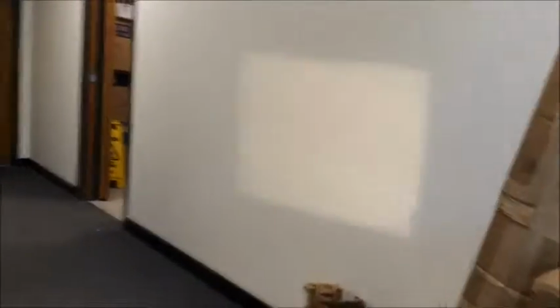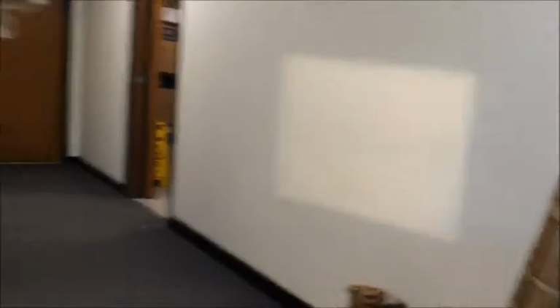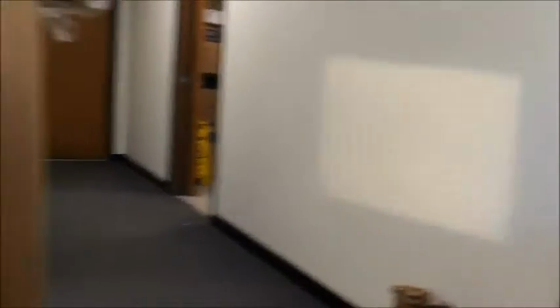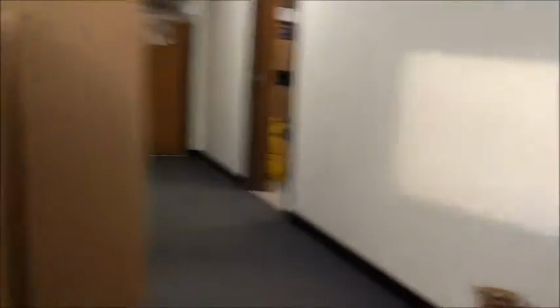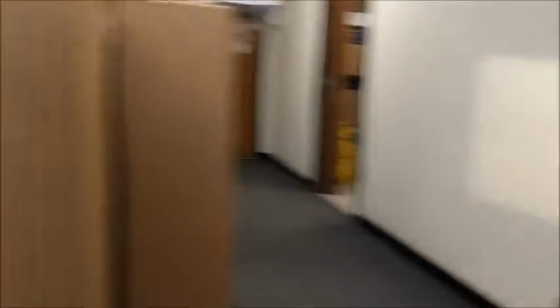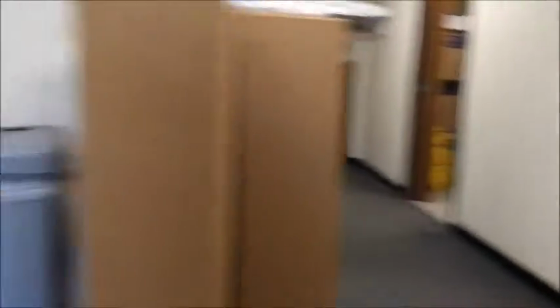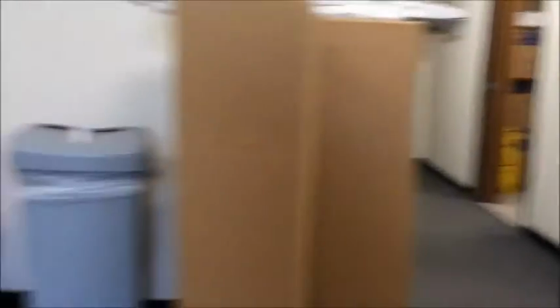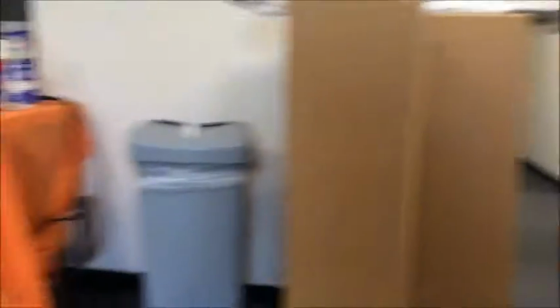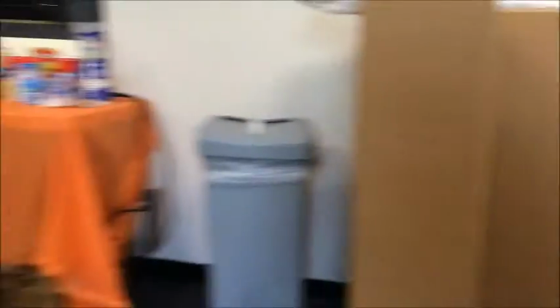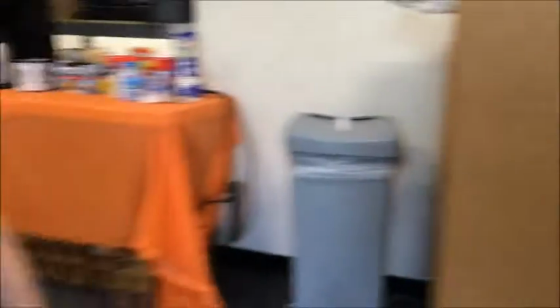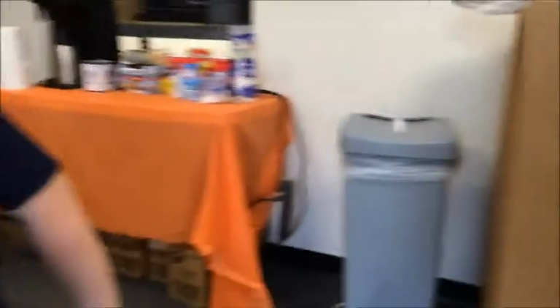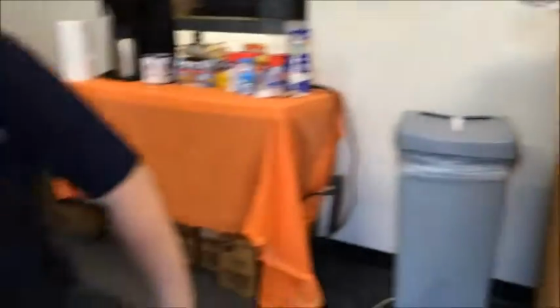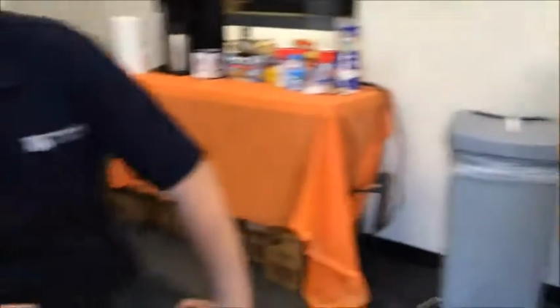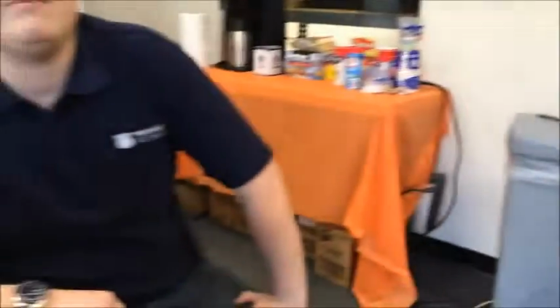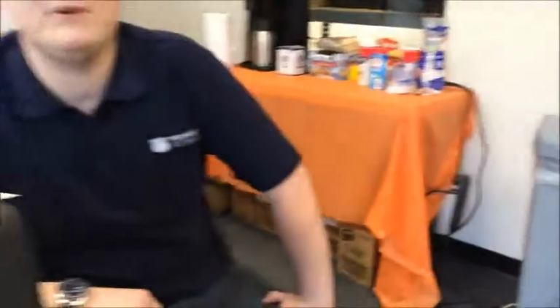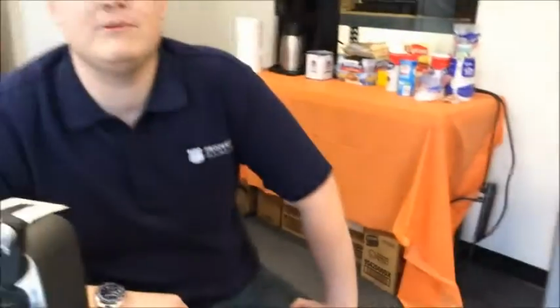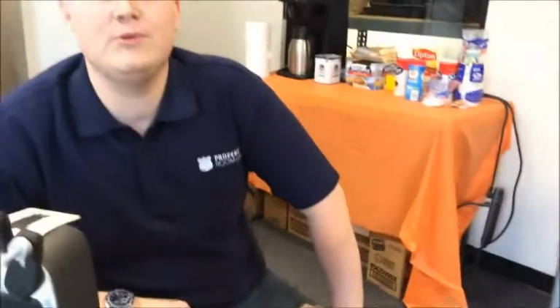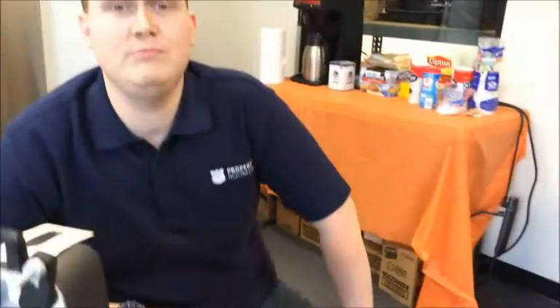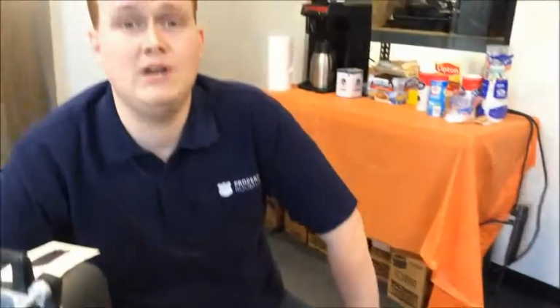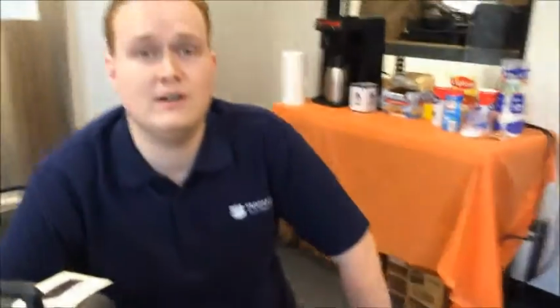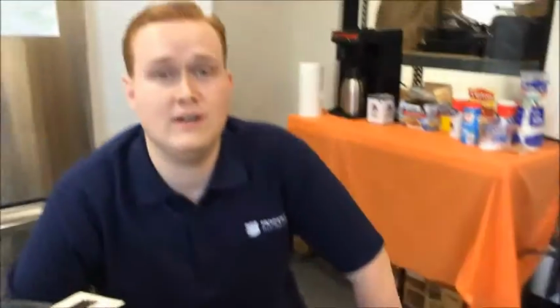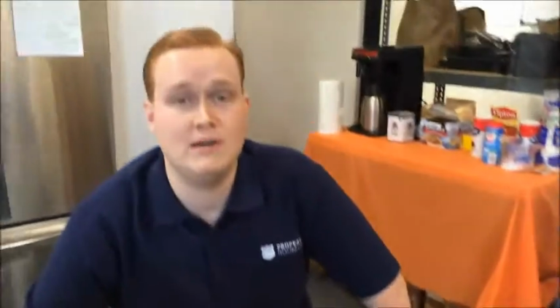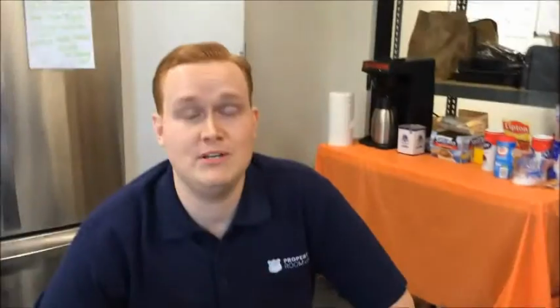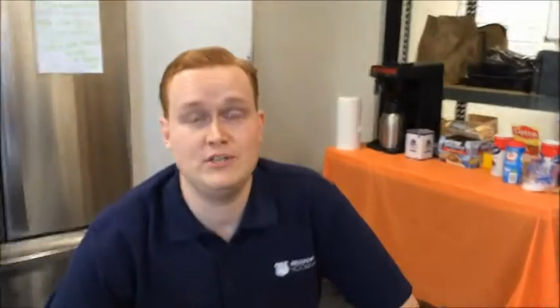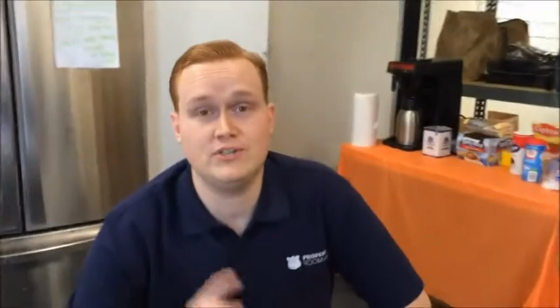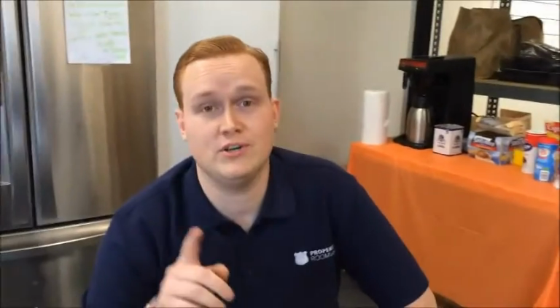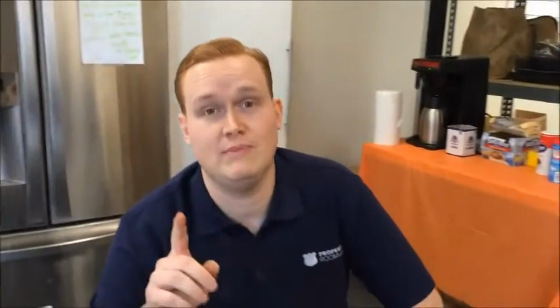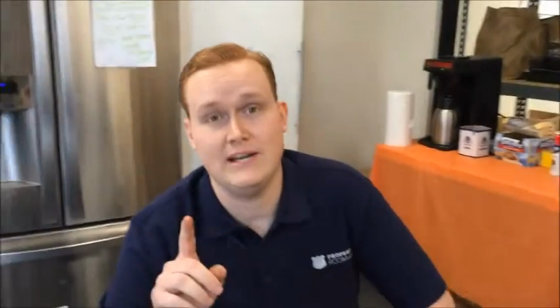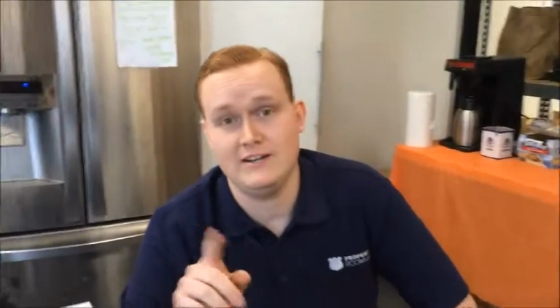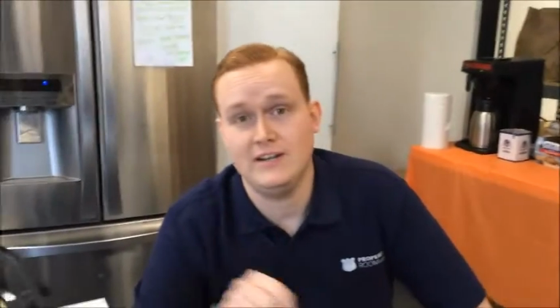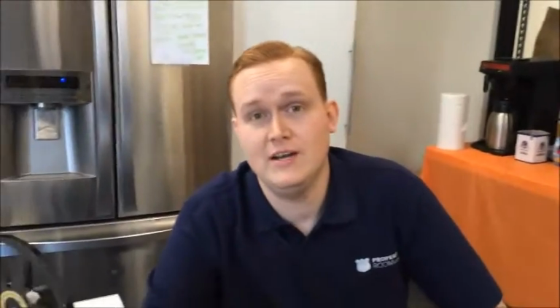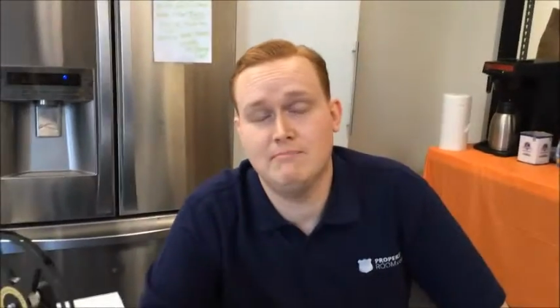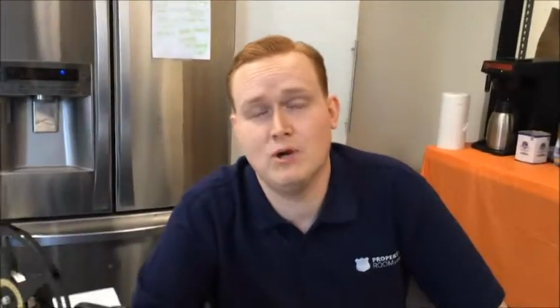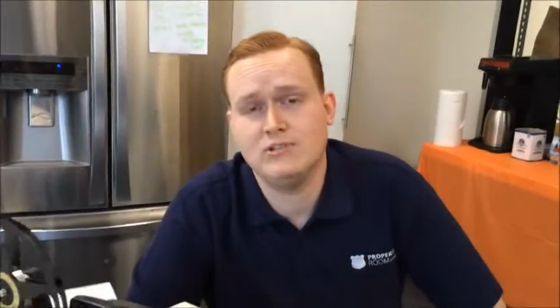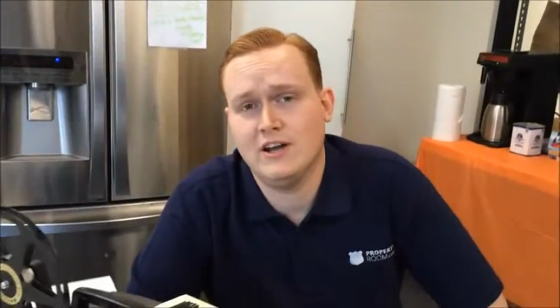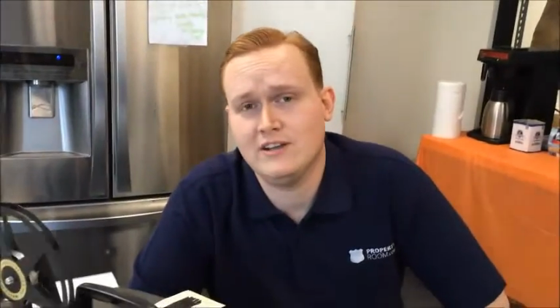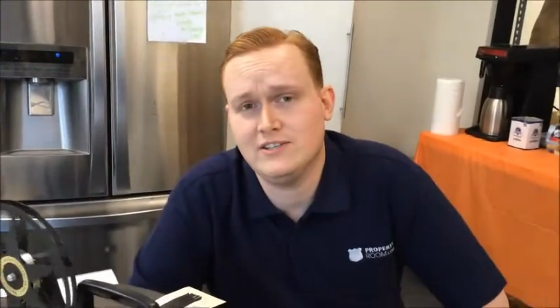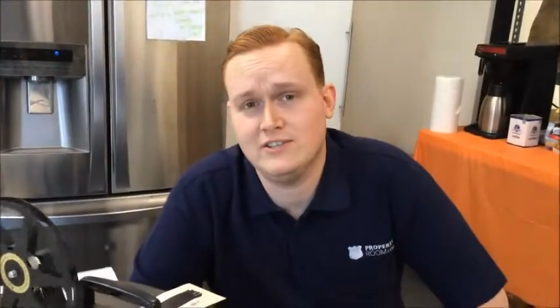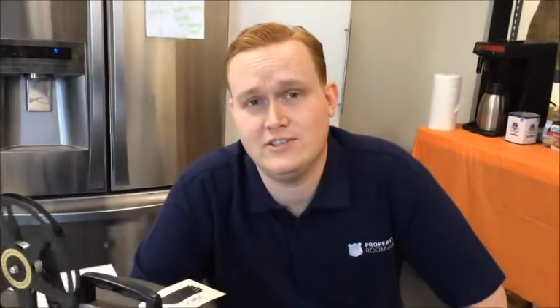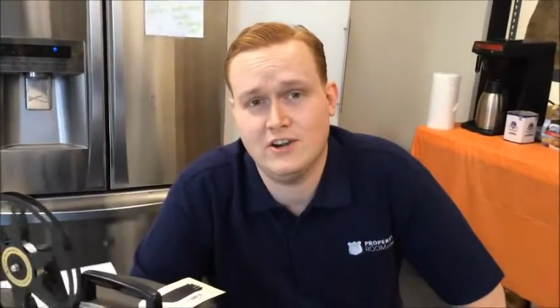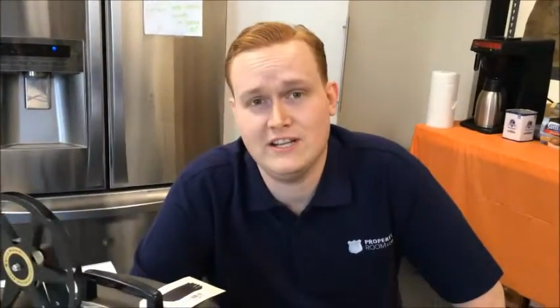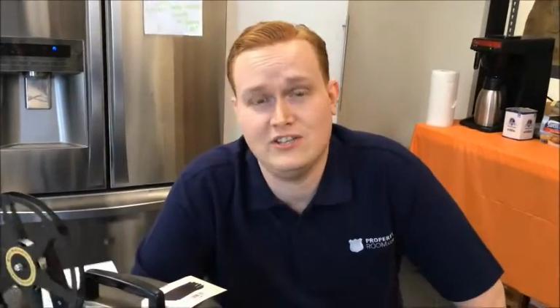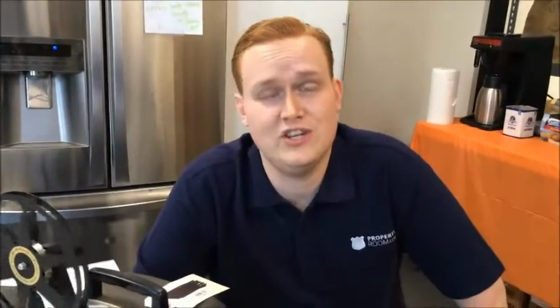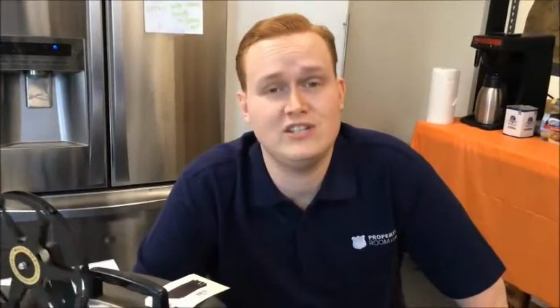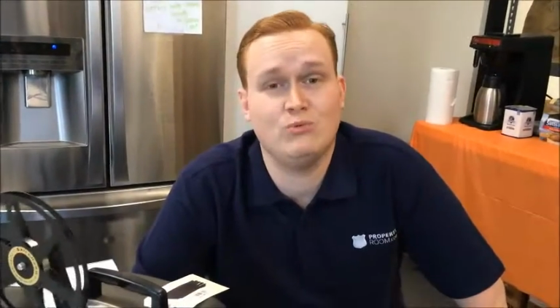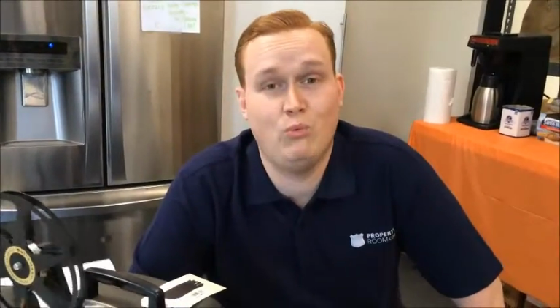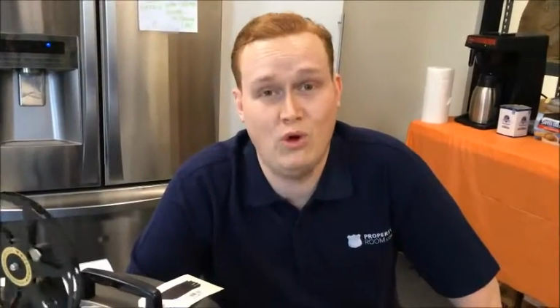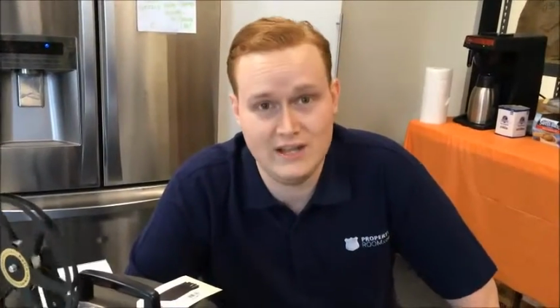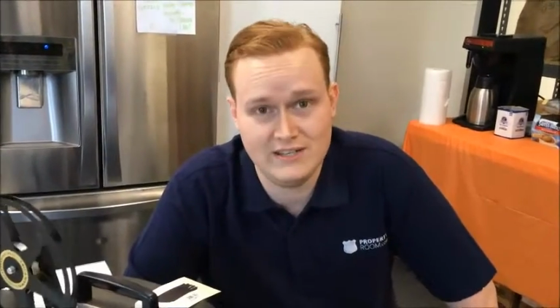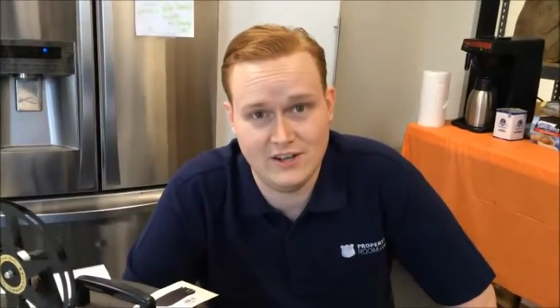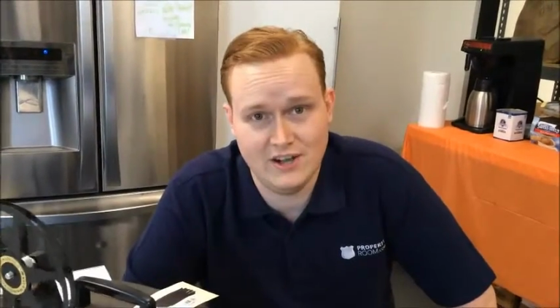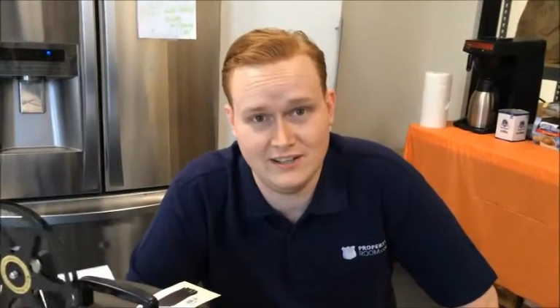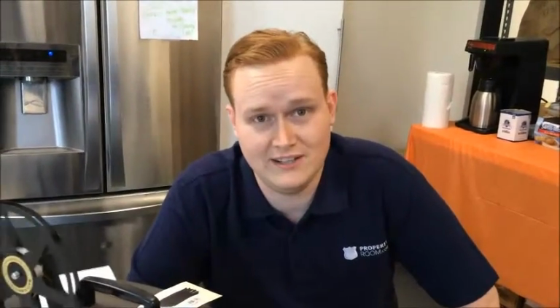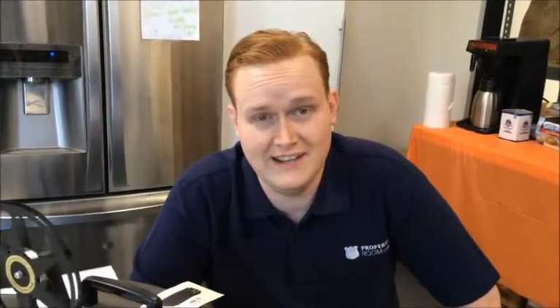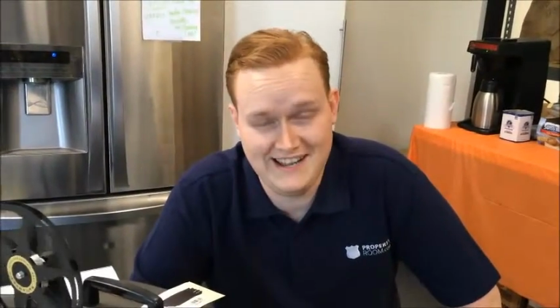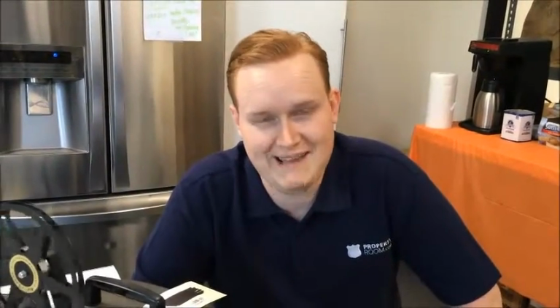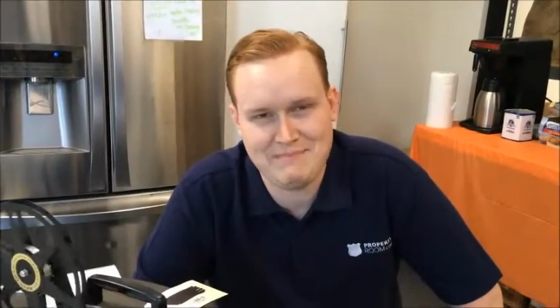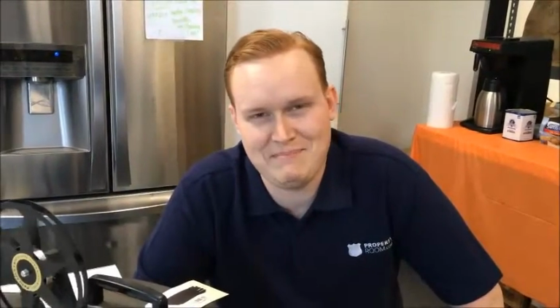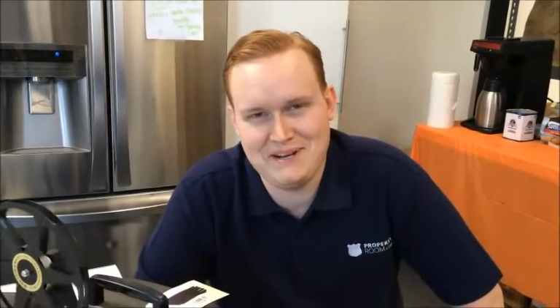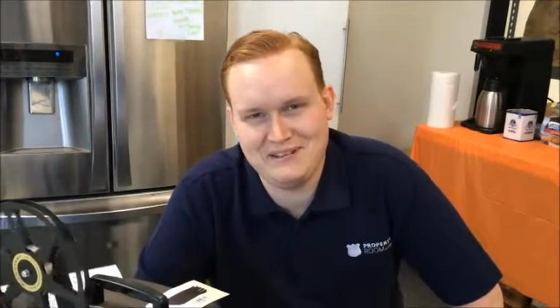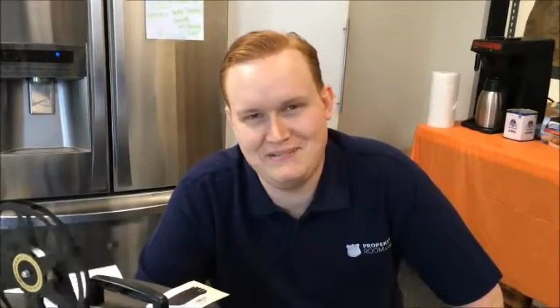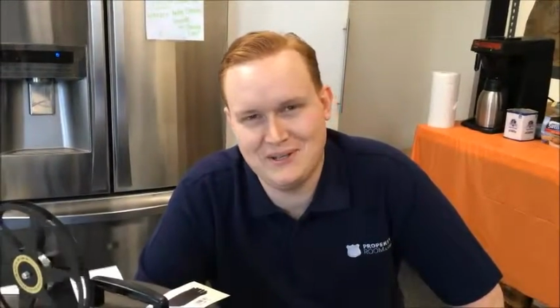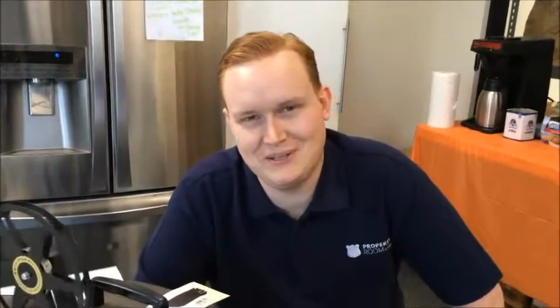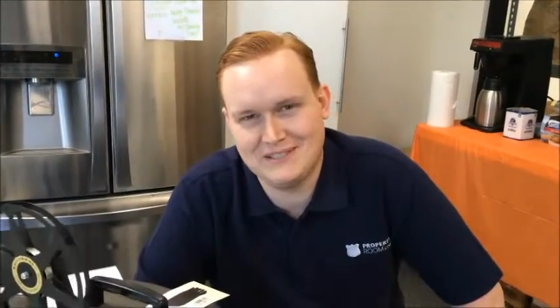And once again folks, that's PropertyRoom.com. And just a reminder, most auctions start at just one dollar. Happy bidding, folks.